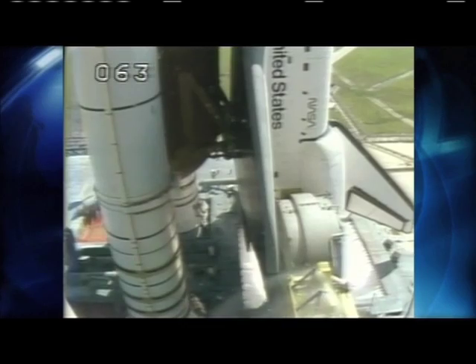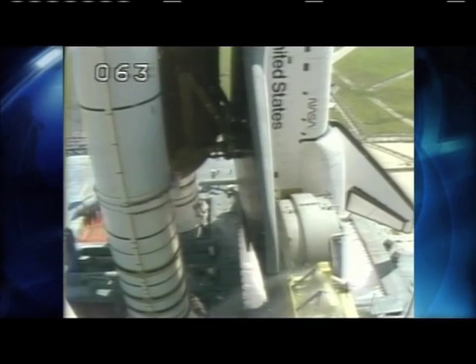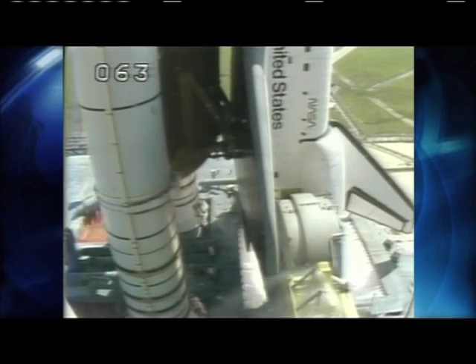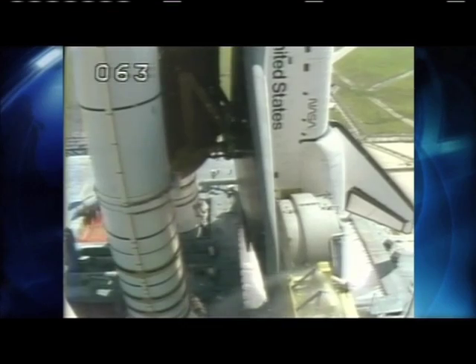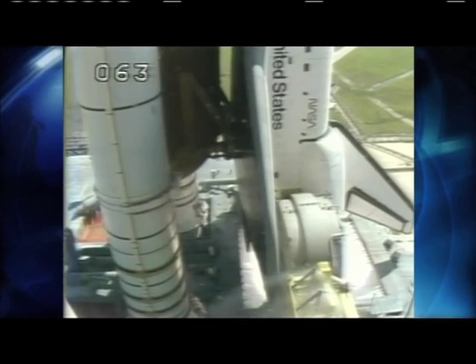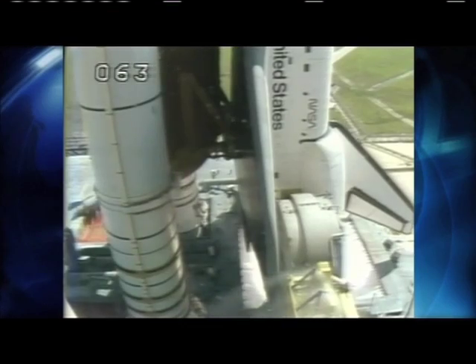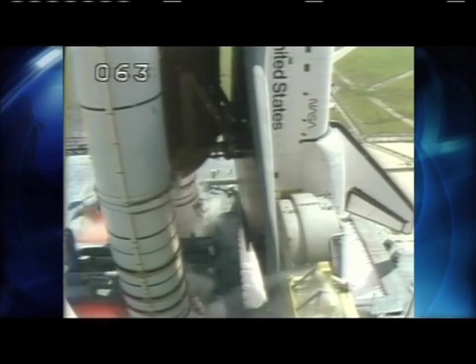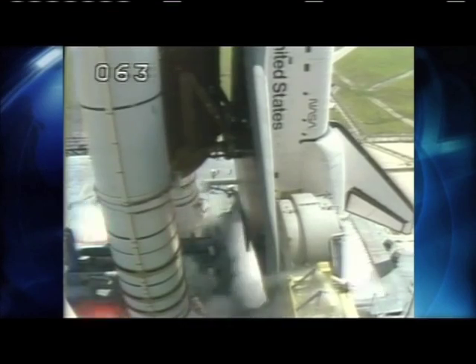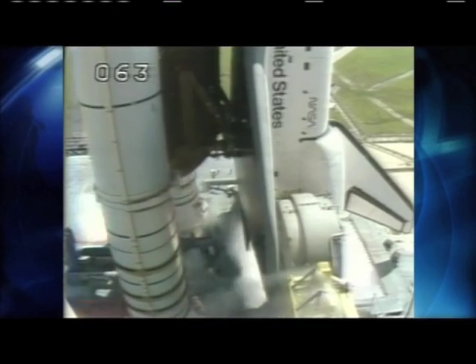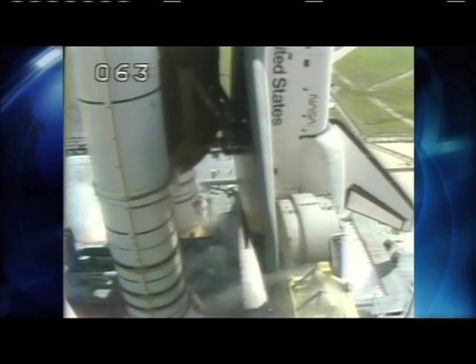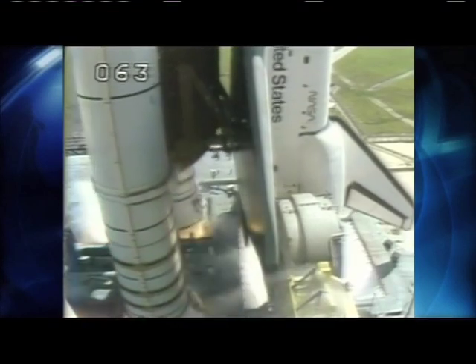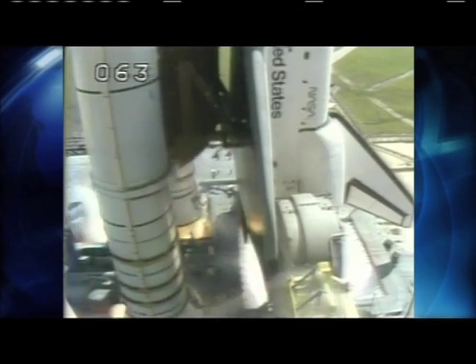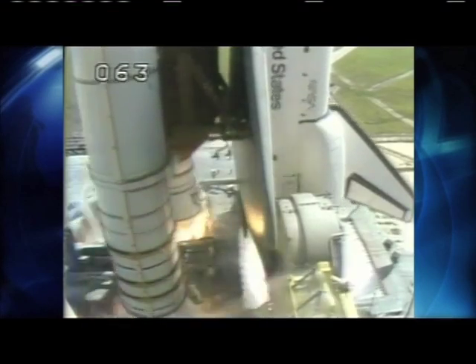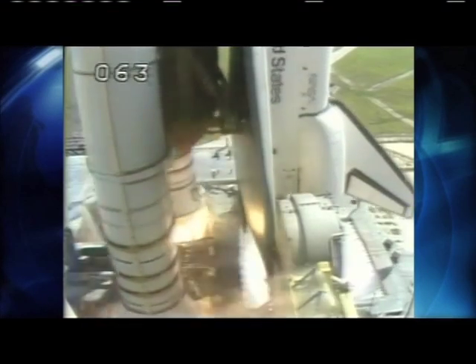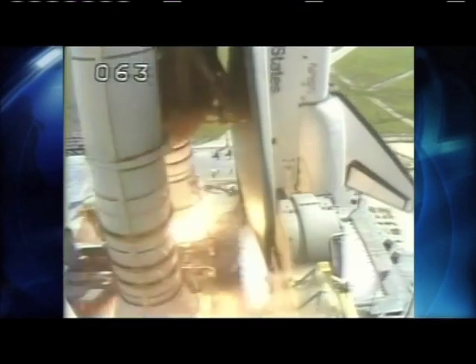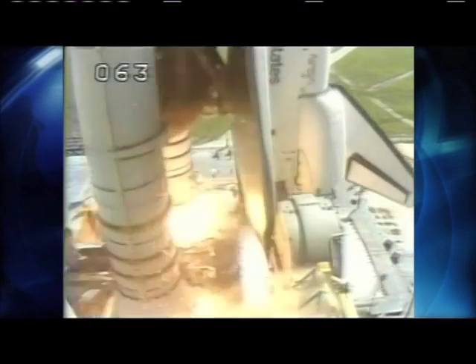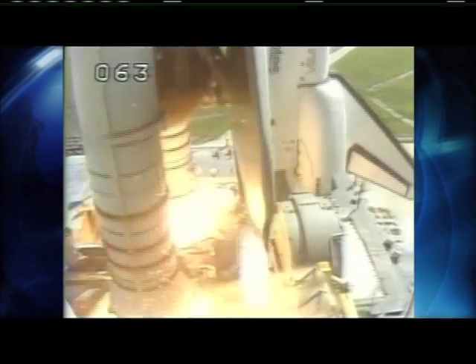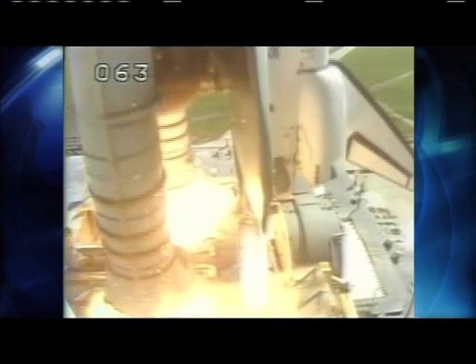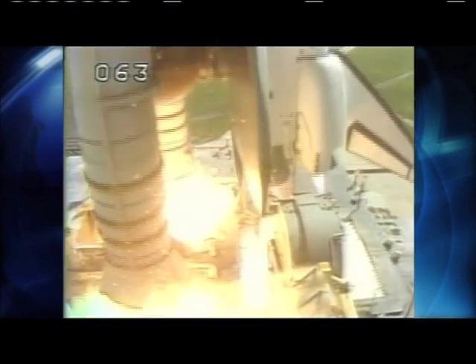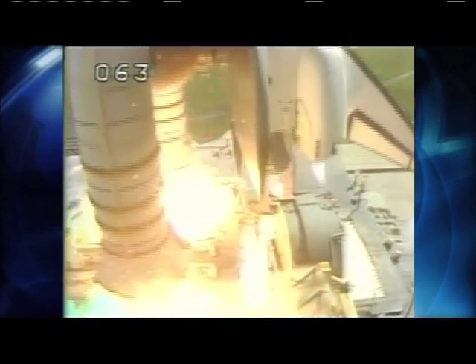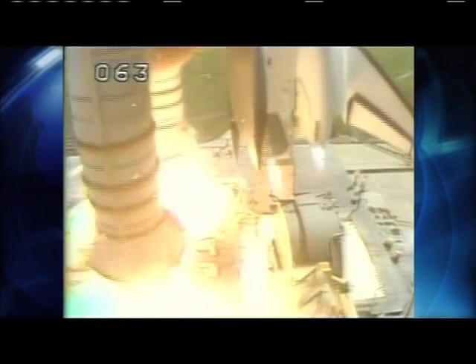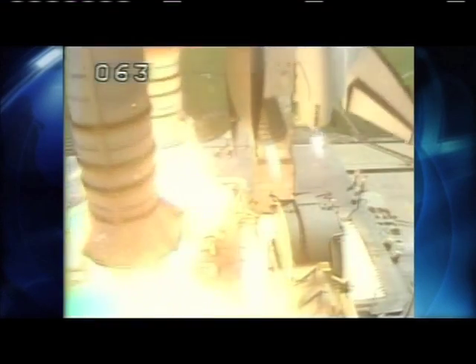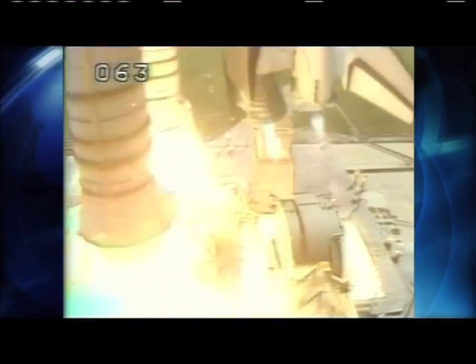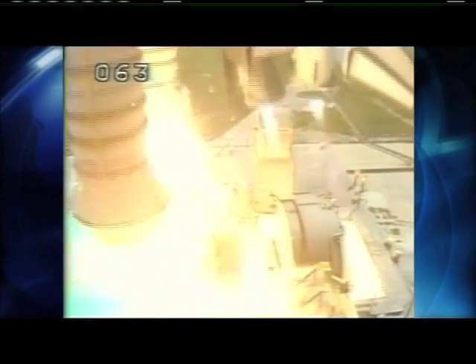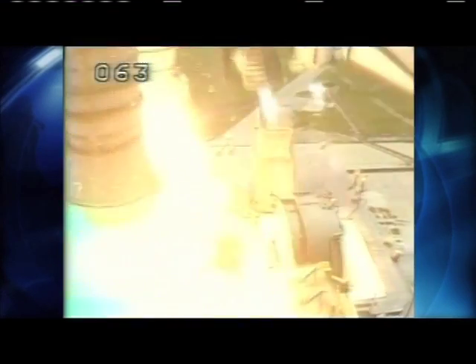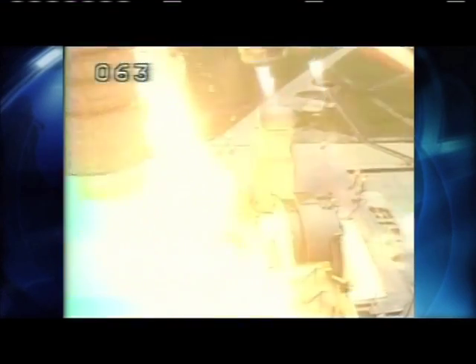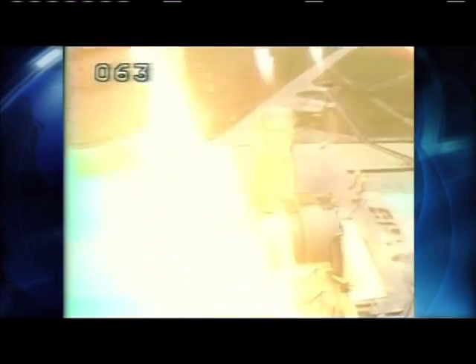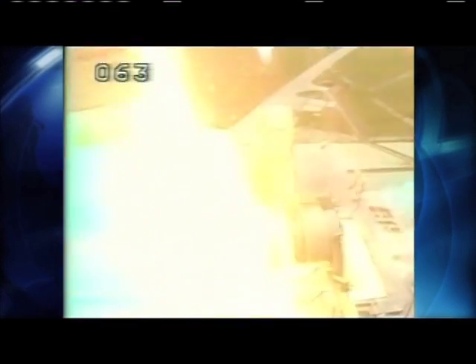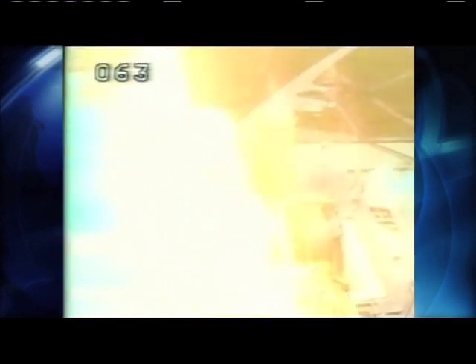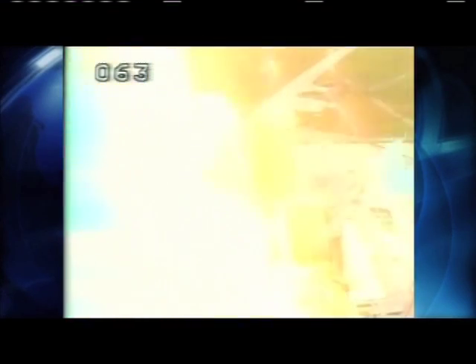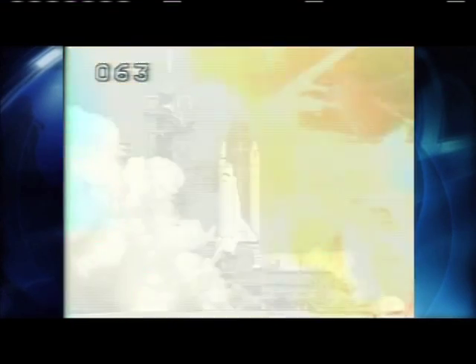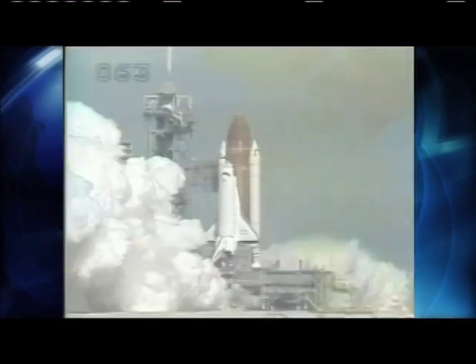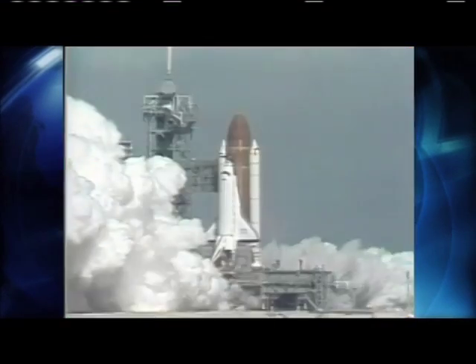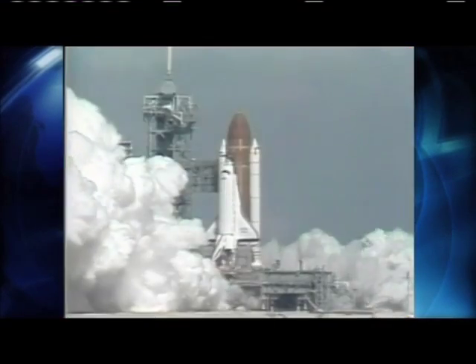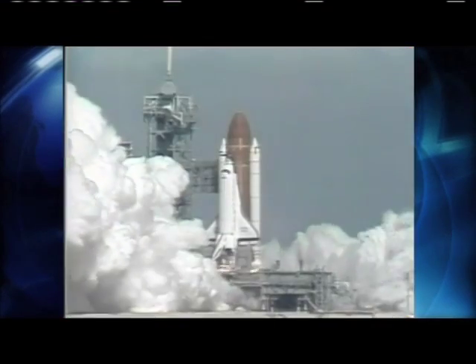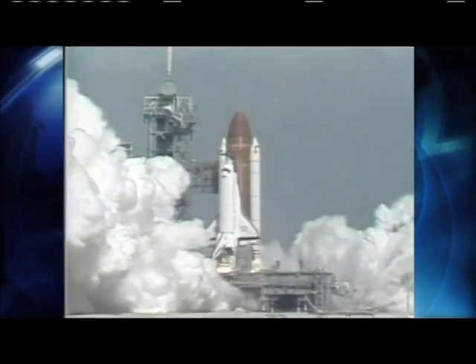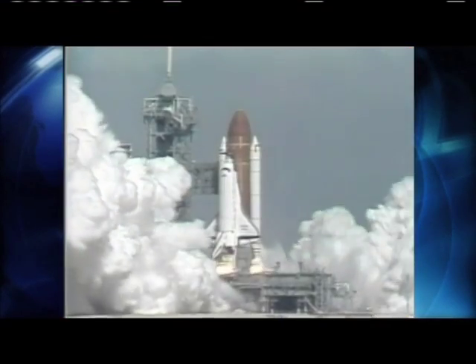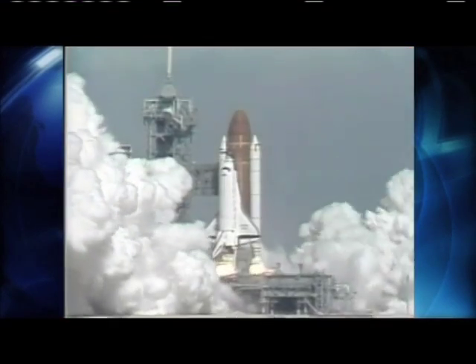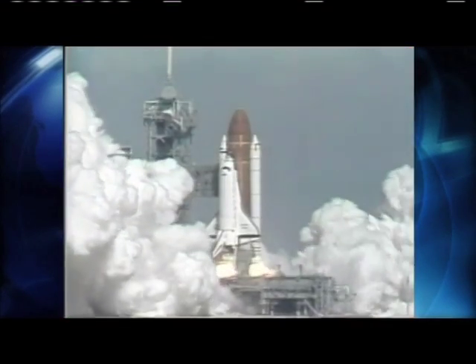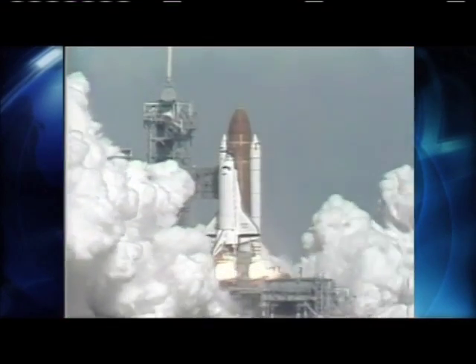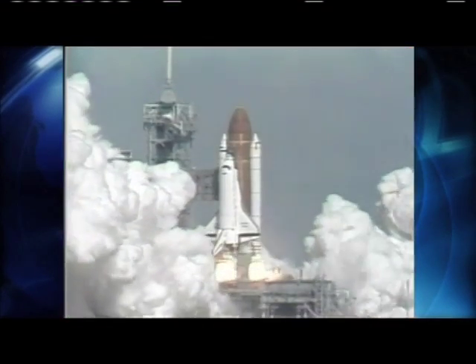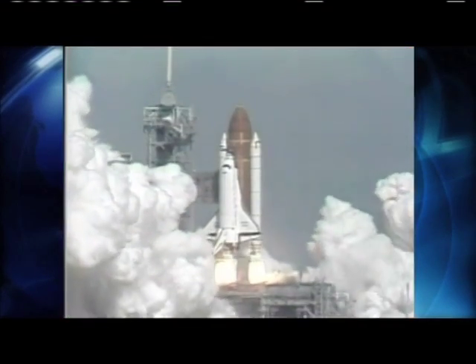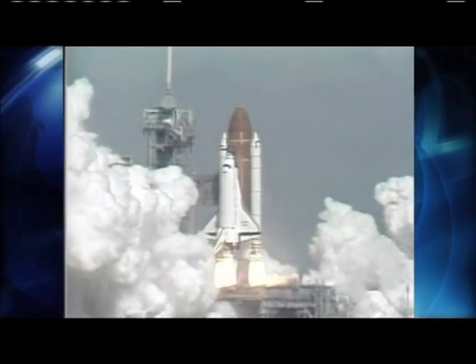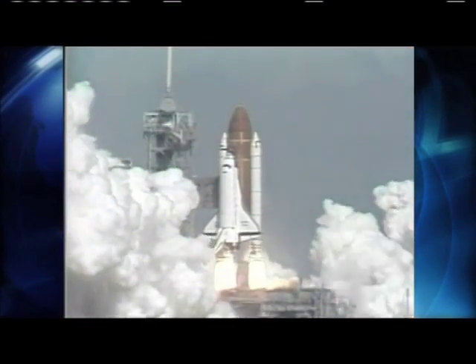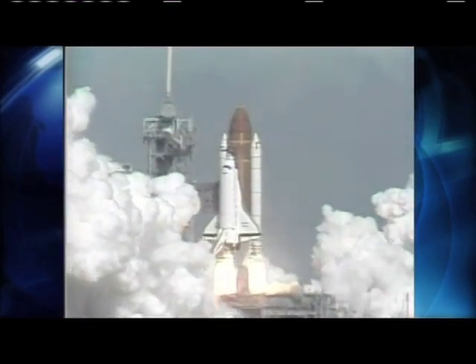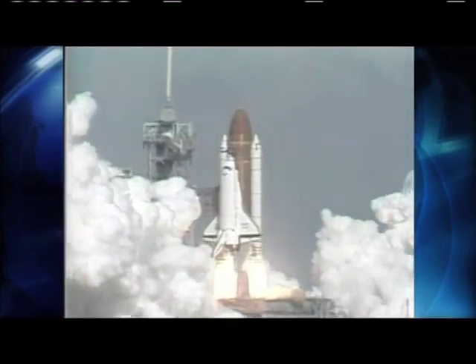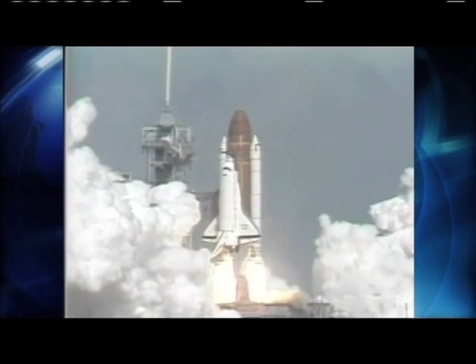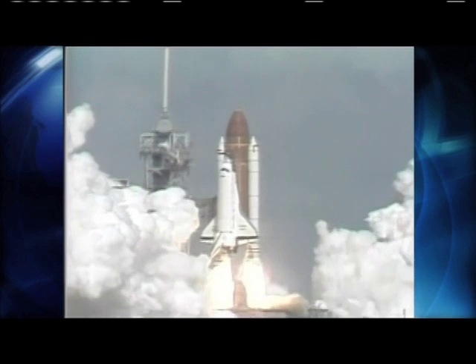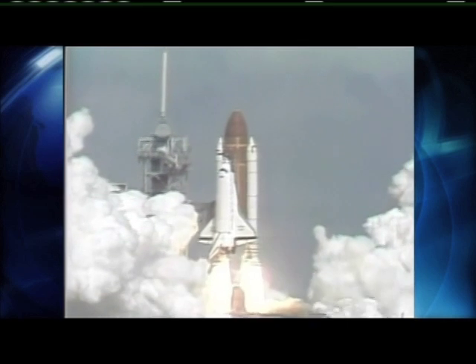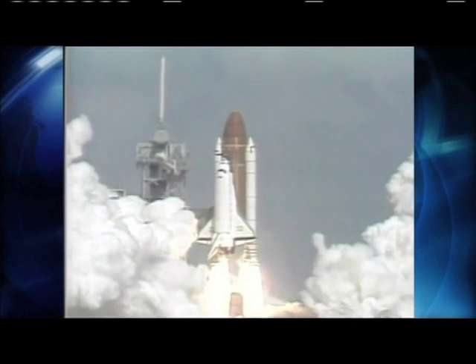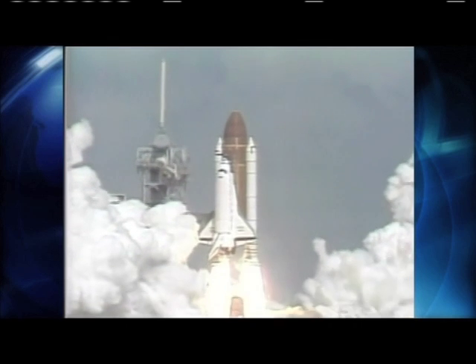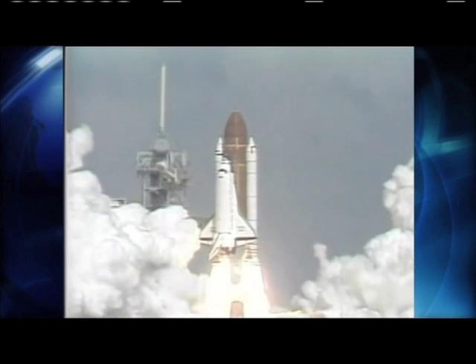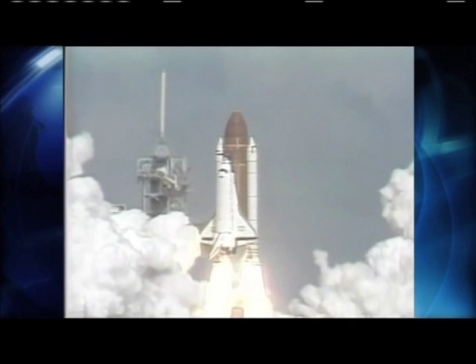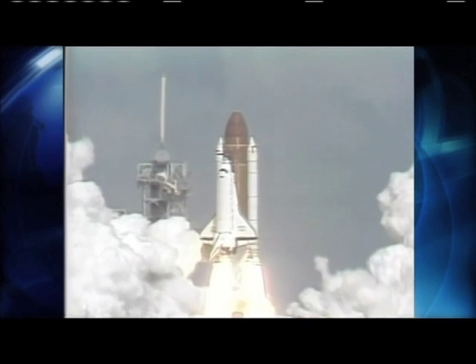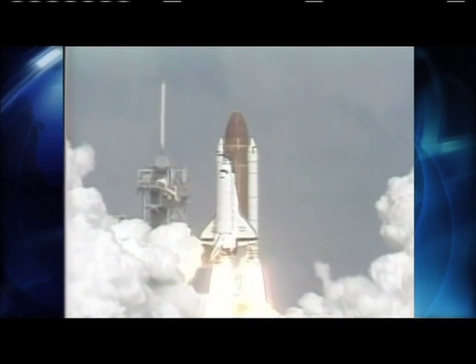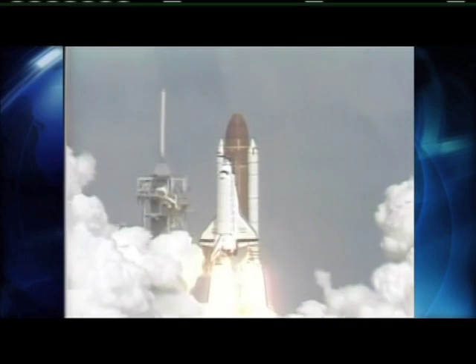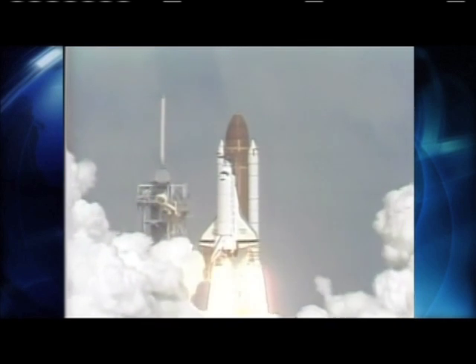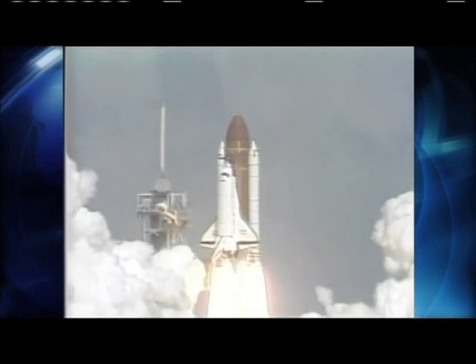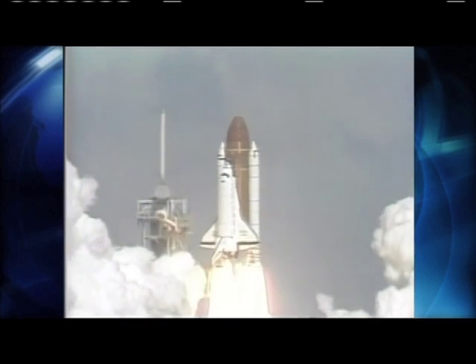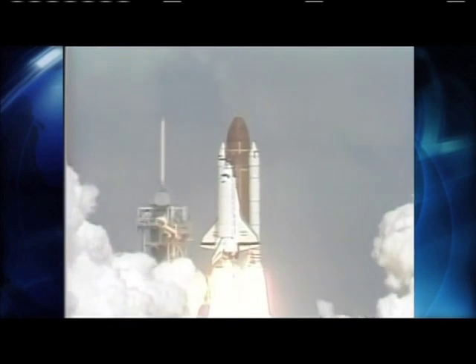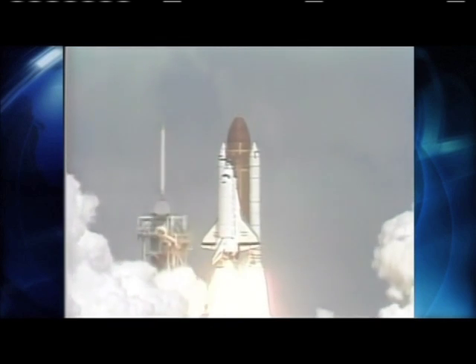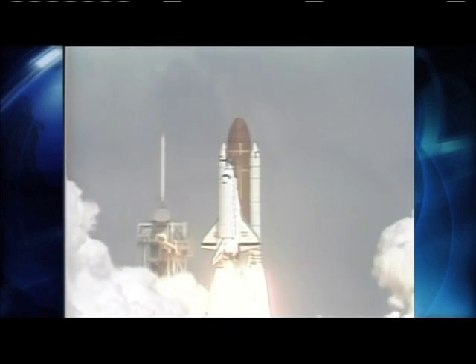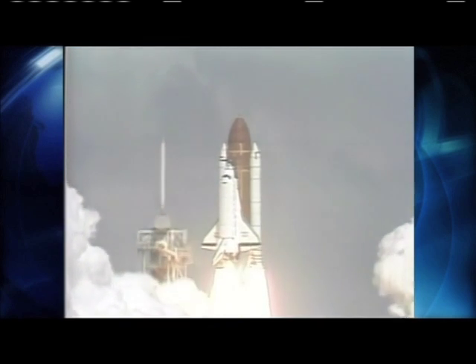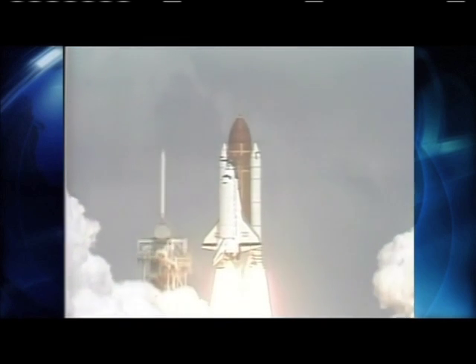Ignition and liftoff! Liftoff of Atlantis! A new orbiter joins the shuttle fleet and it has cleared the tower.